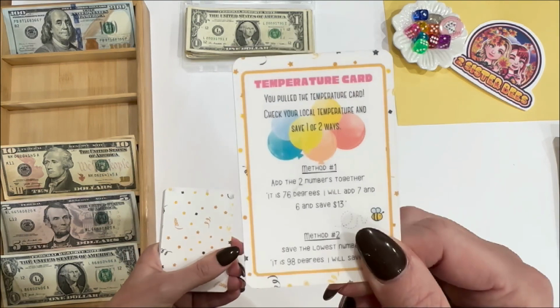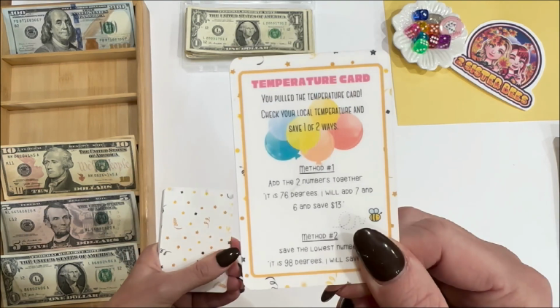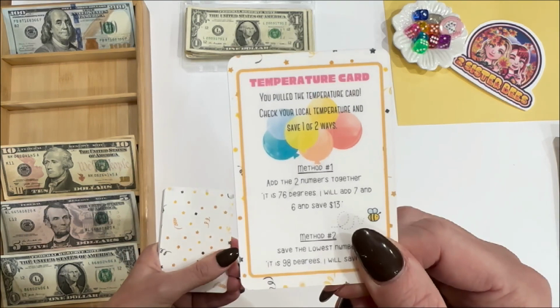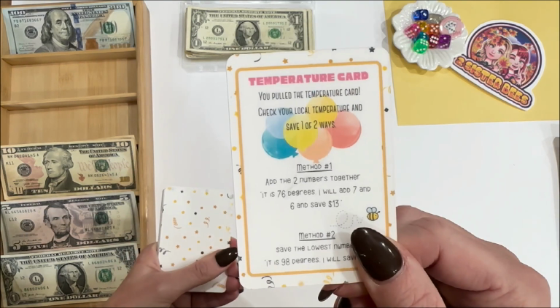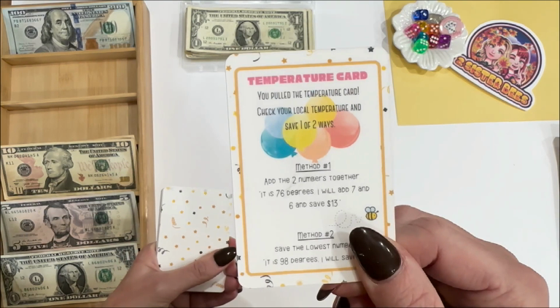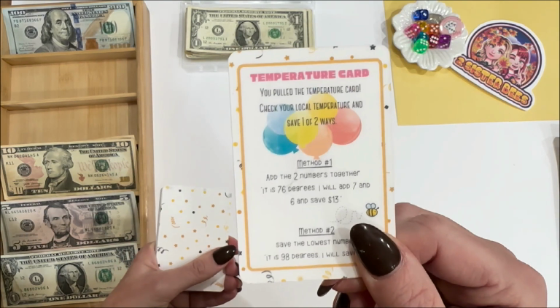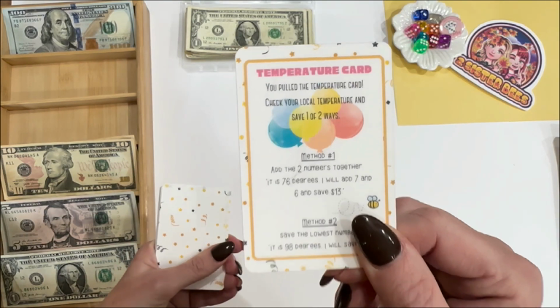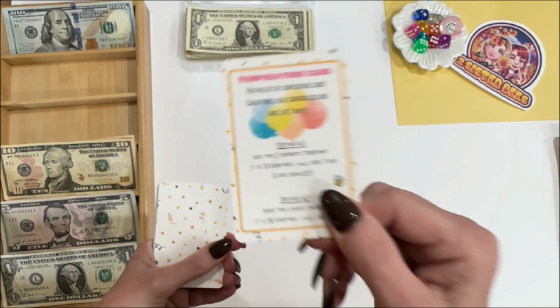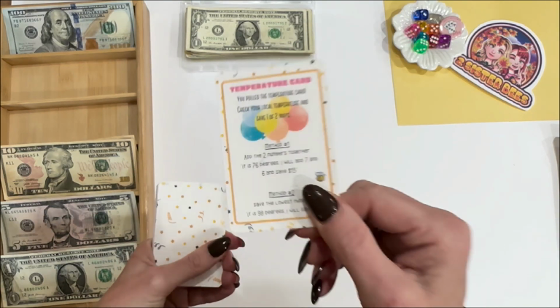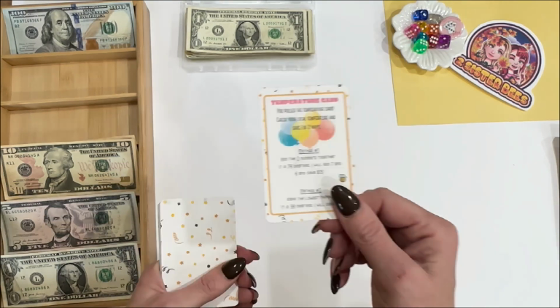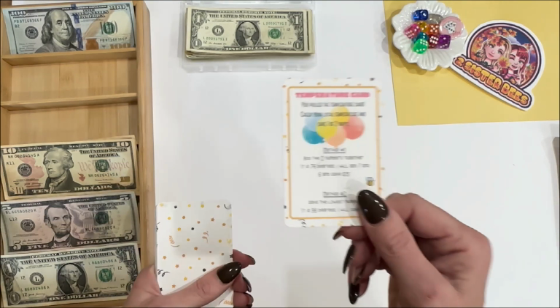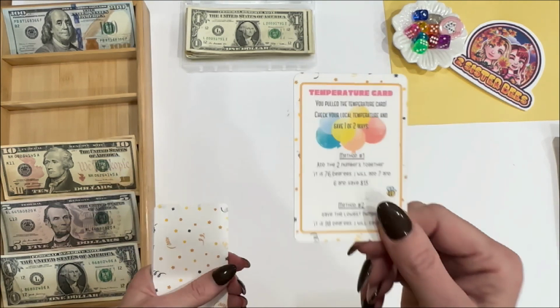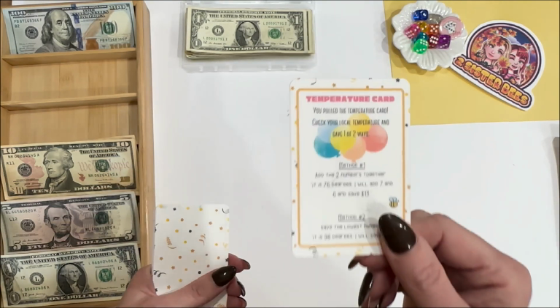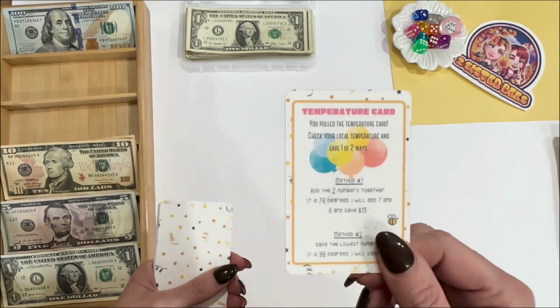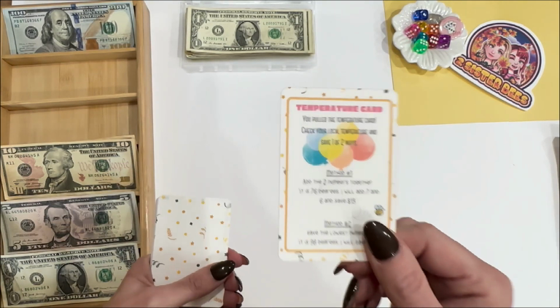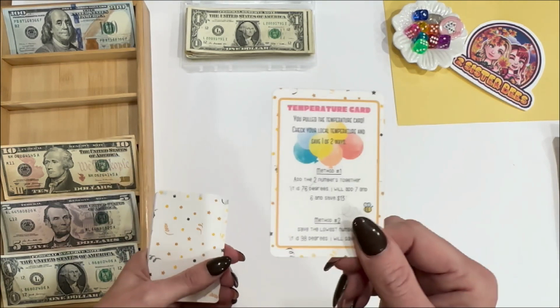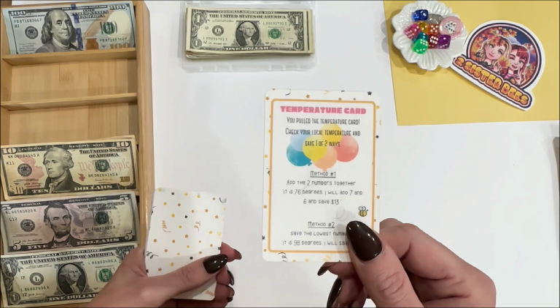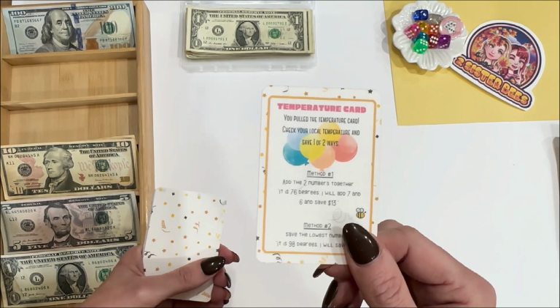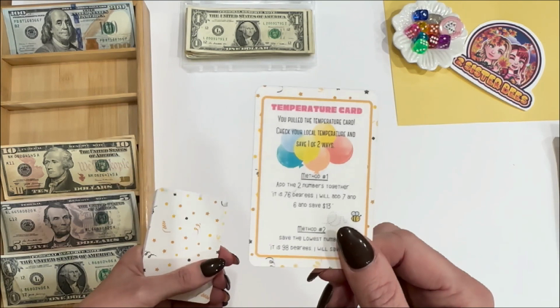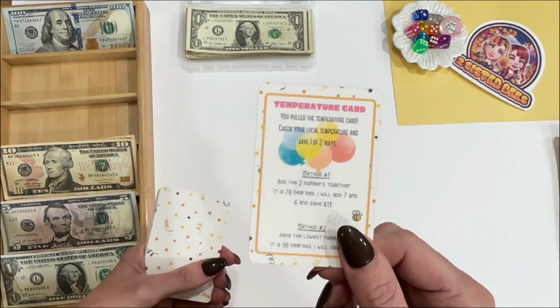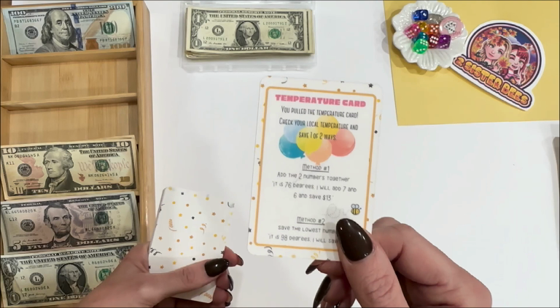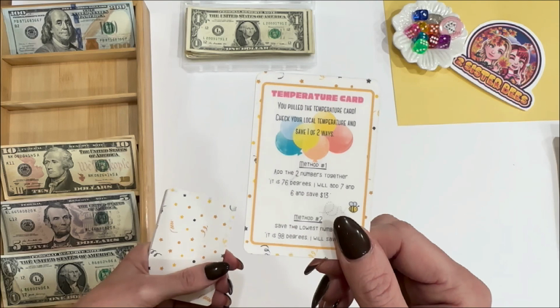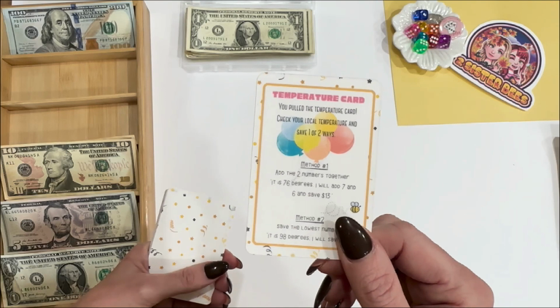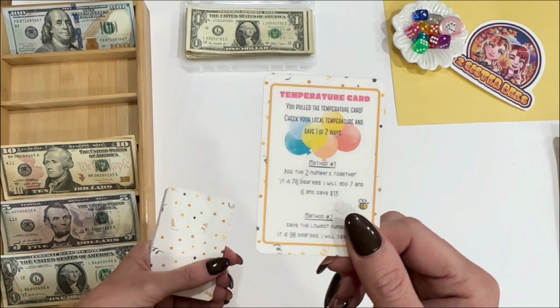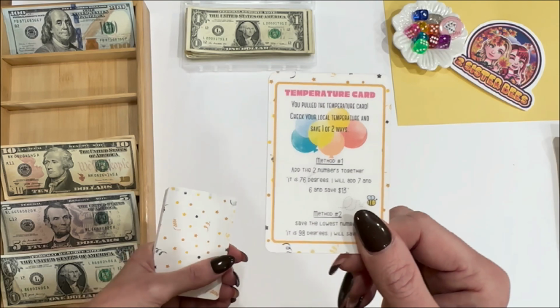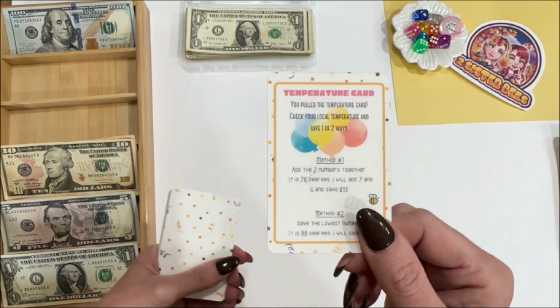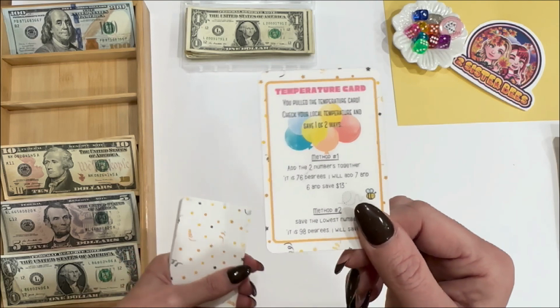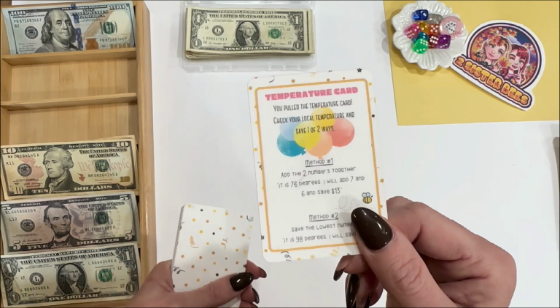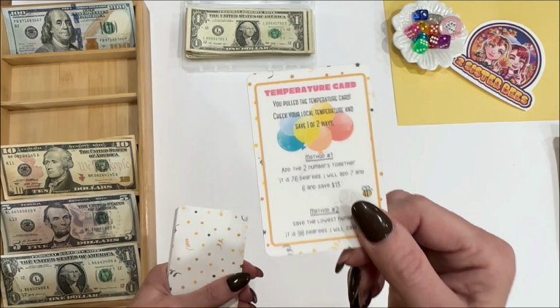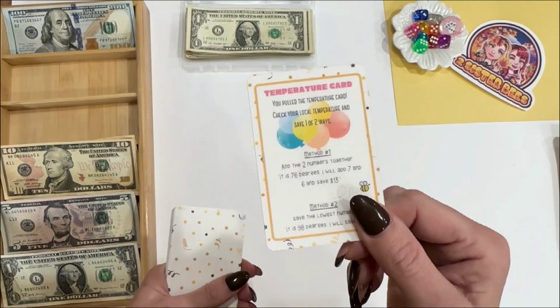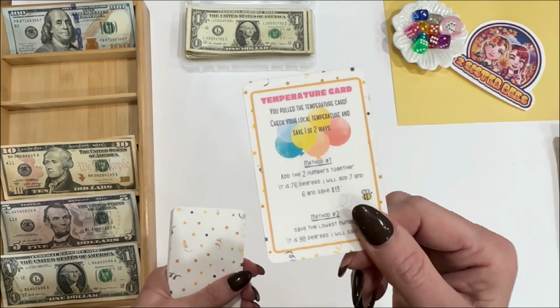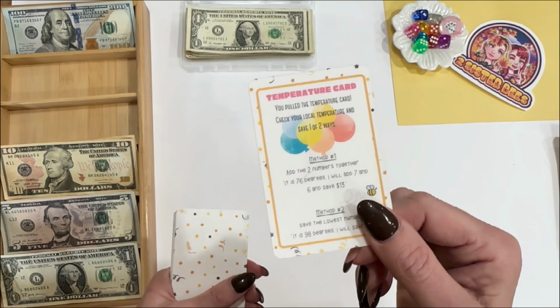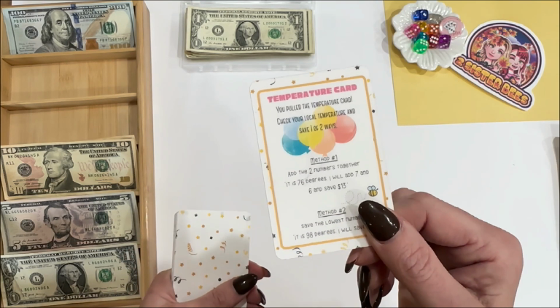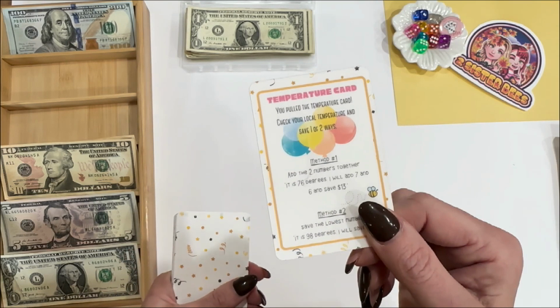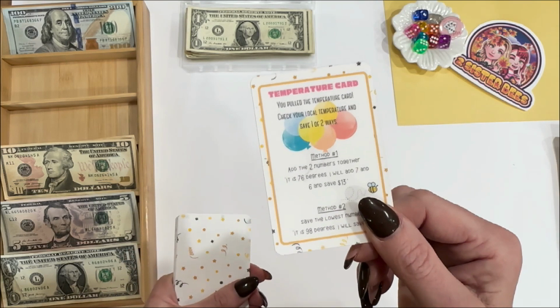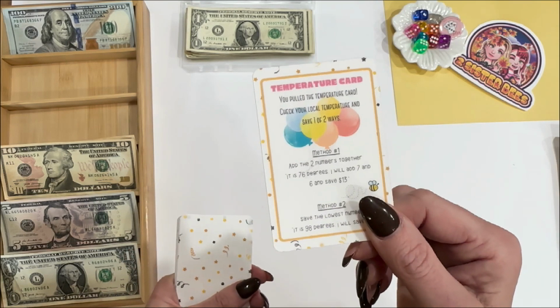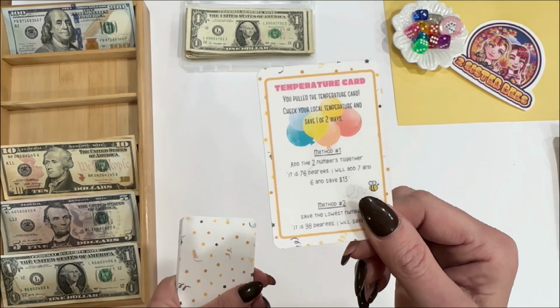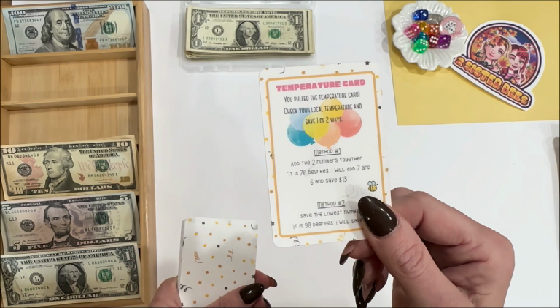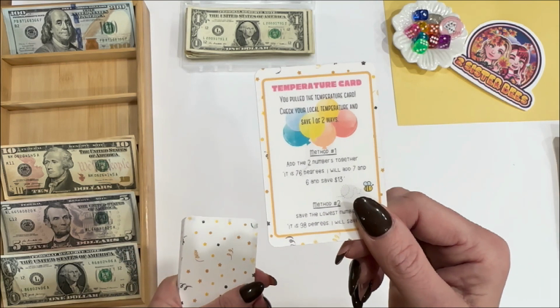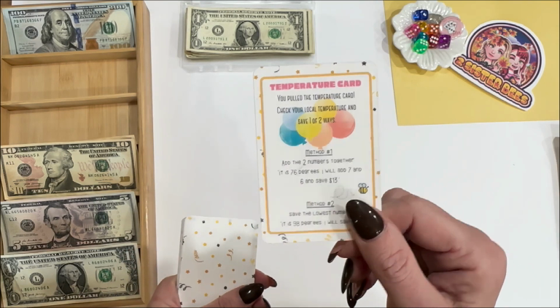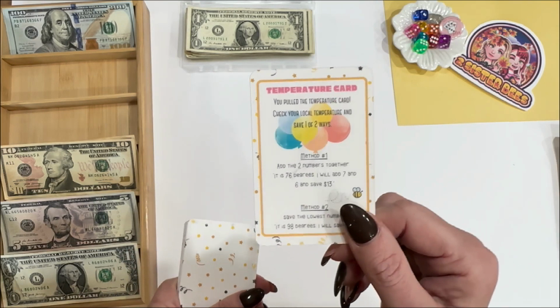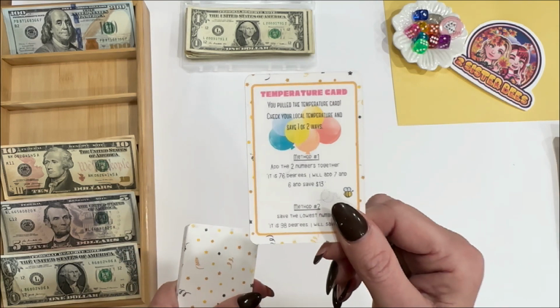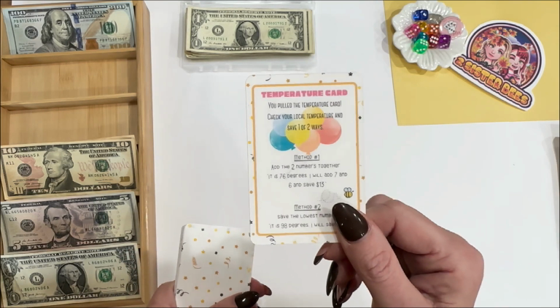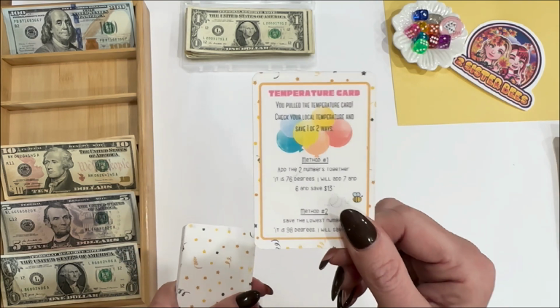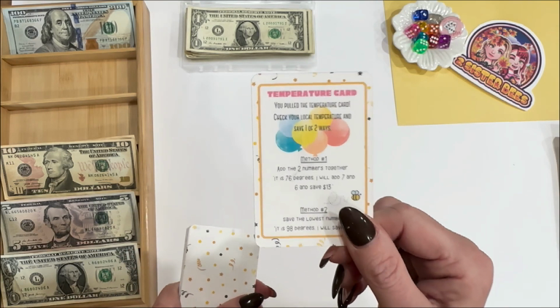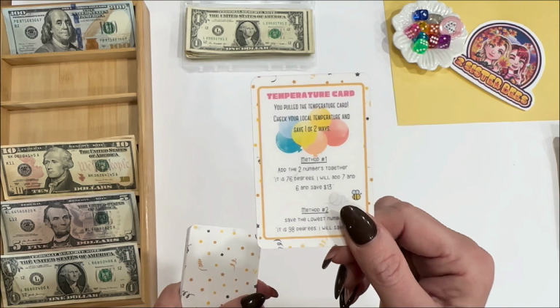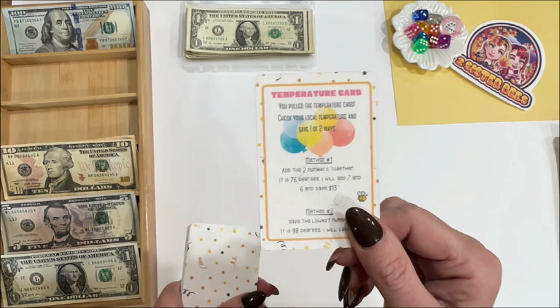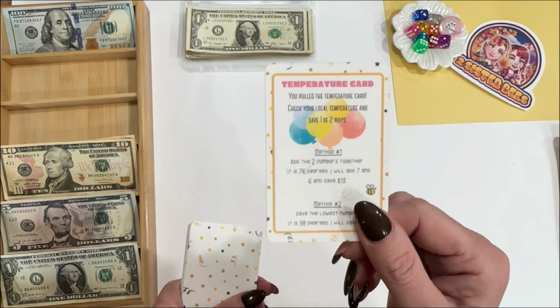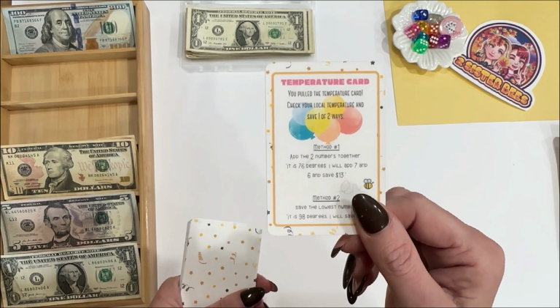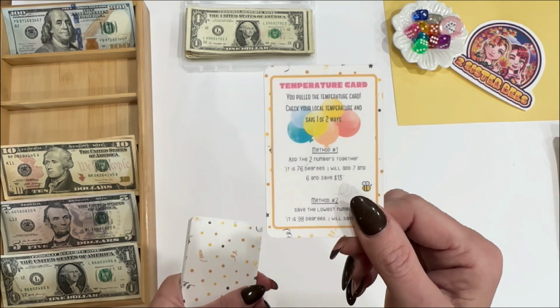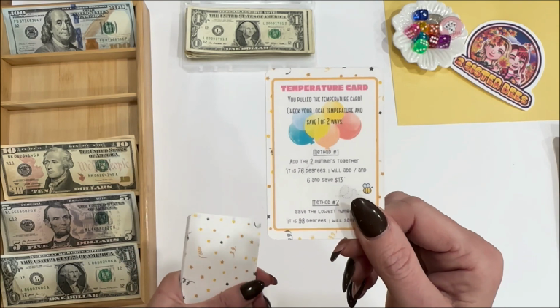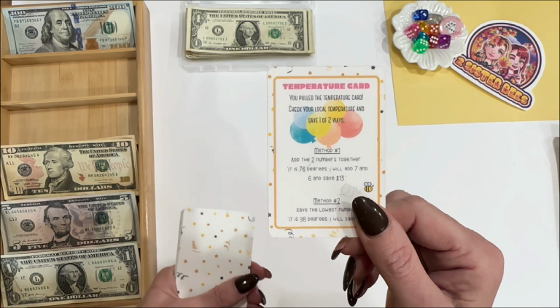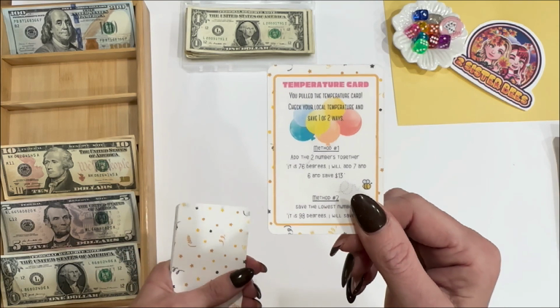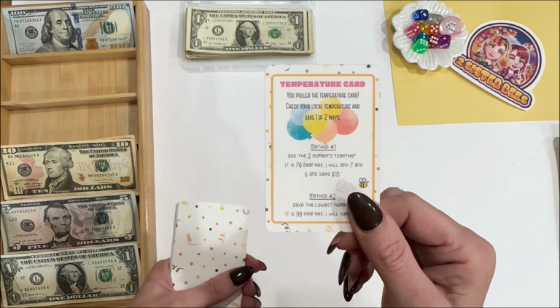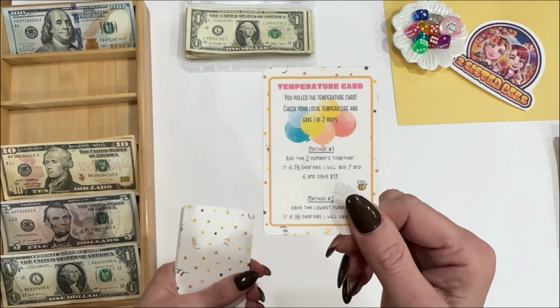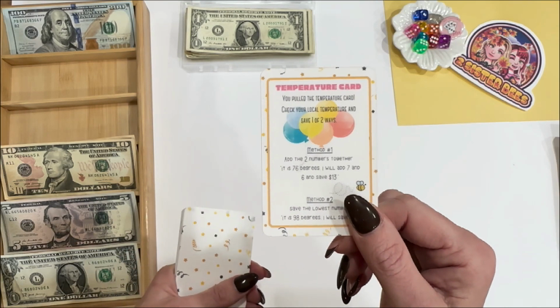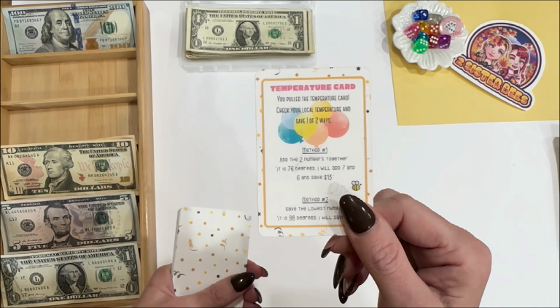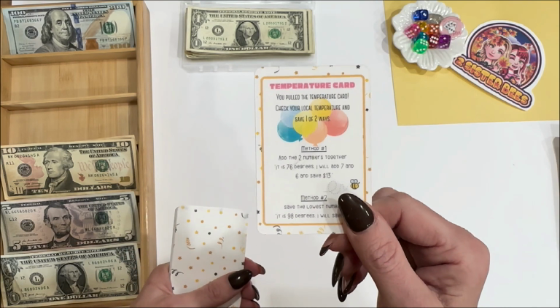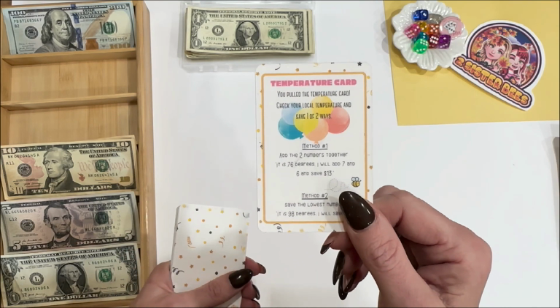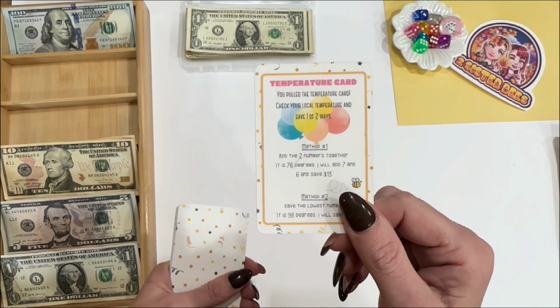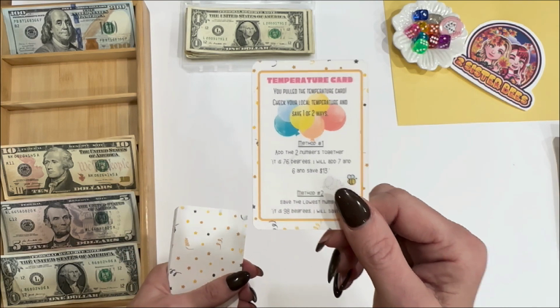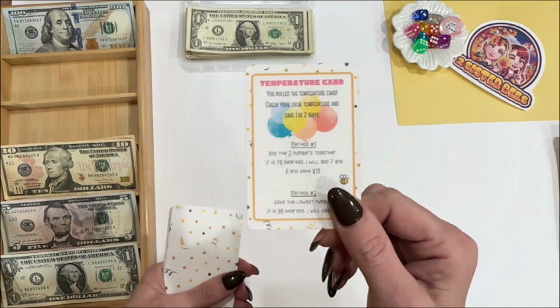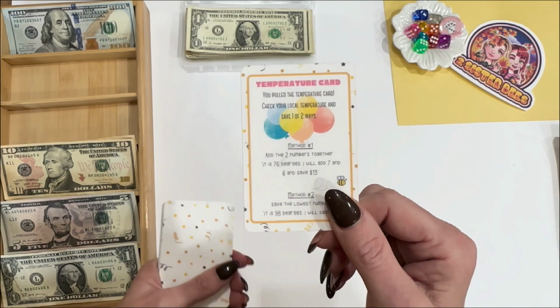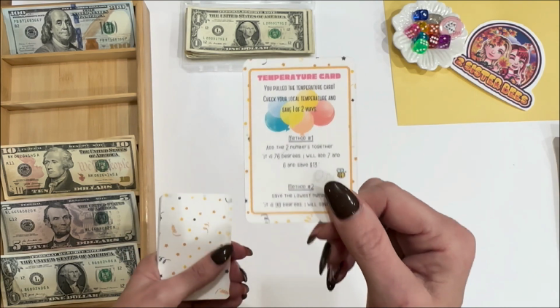Companion card: Temperature. The low today is $35, so I'm going to add the three and the five together and save $8.